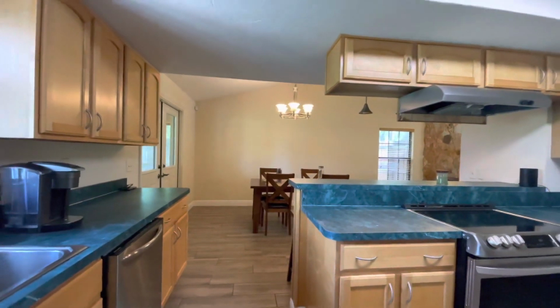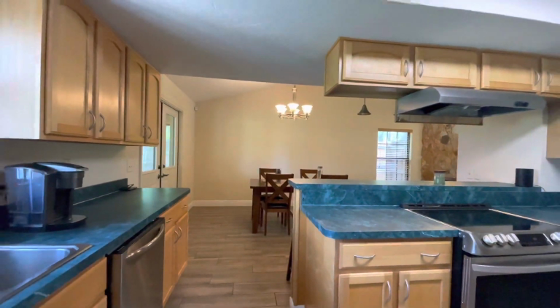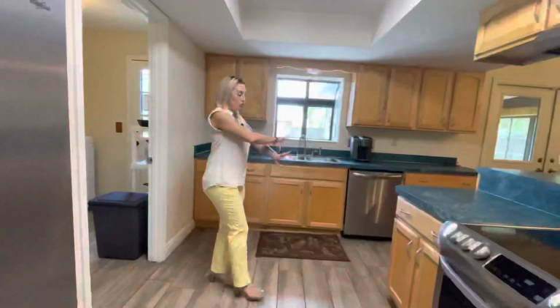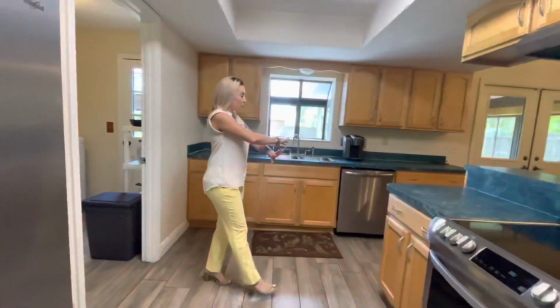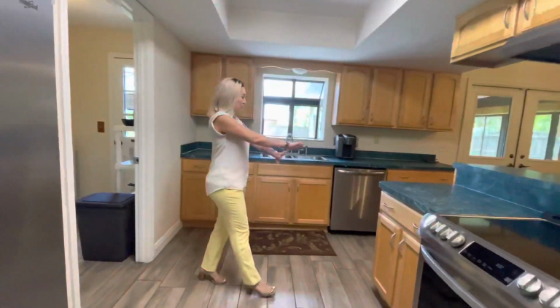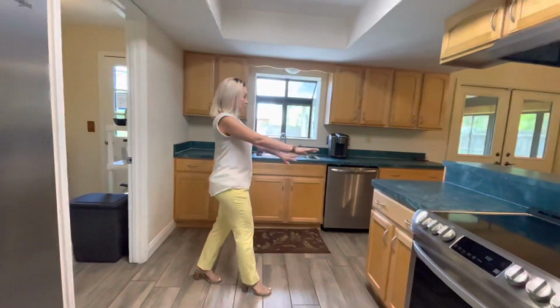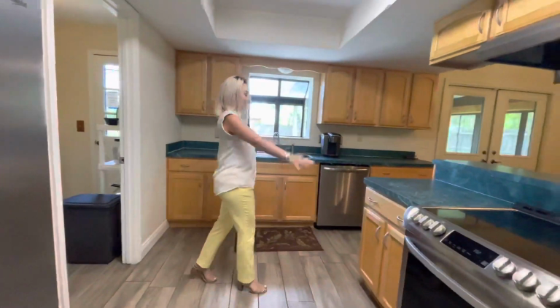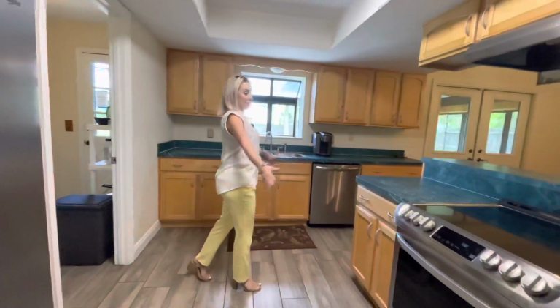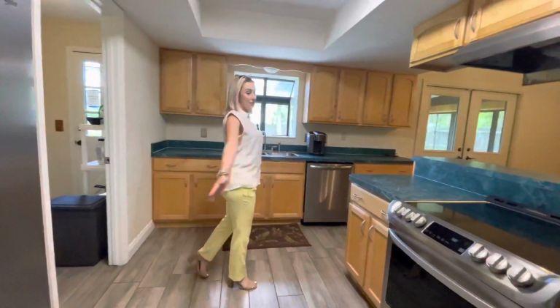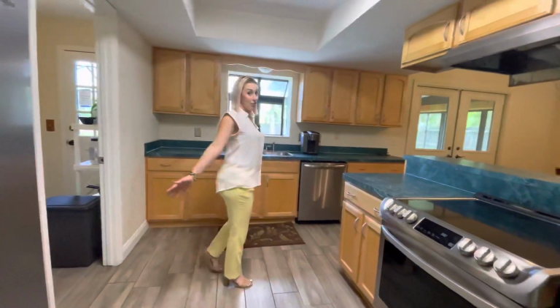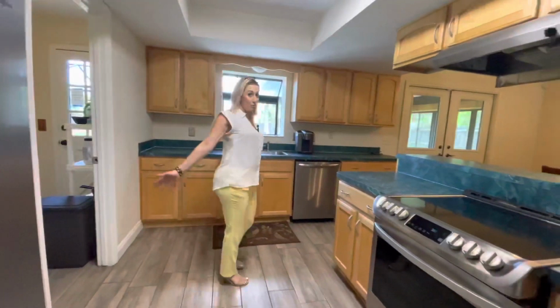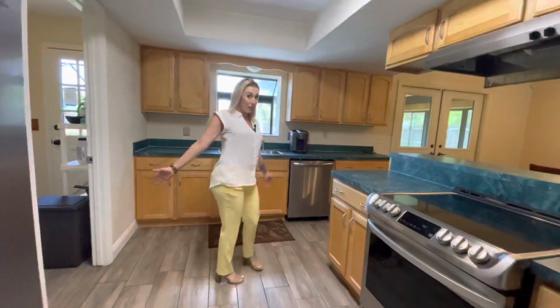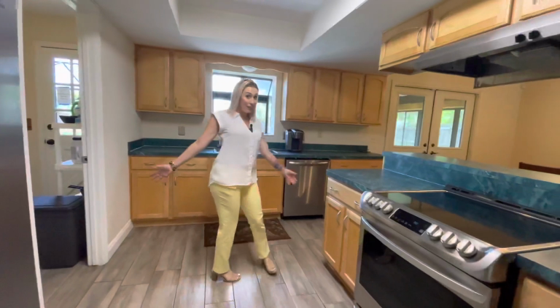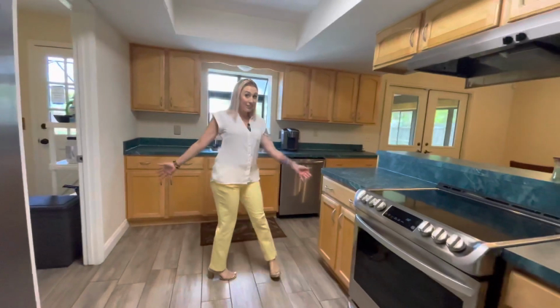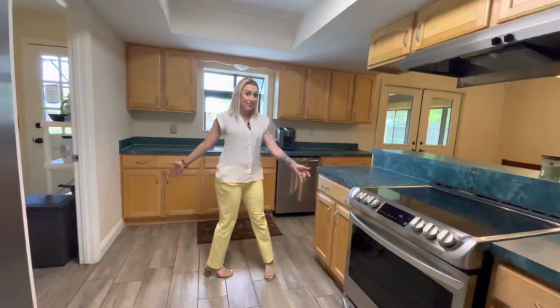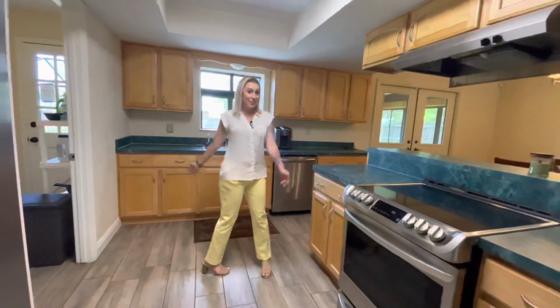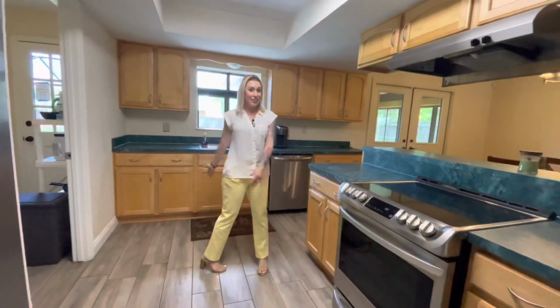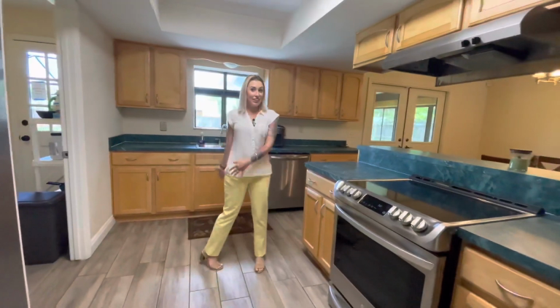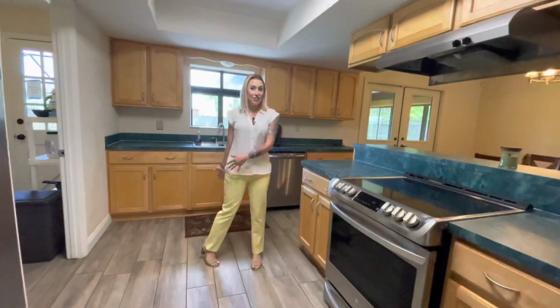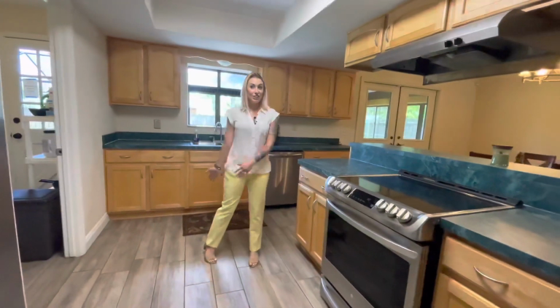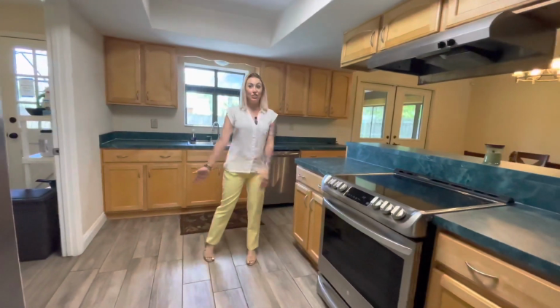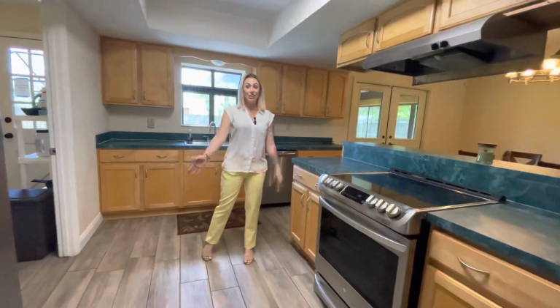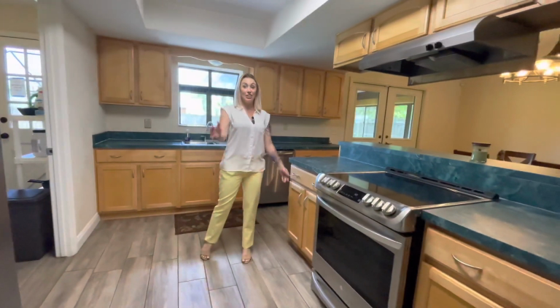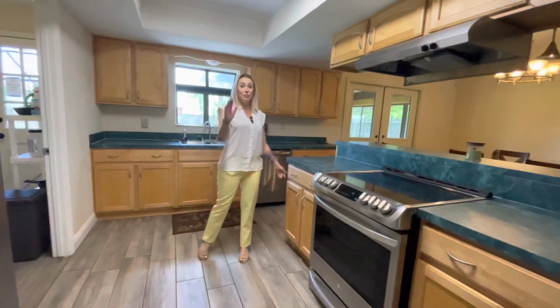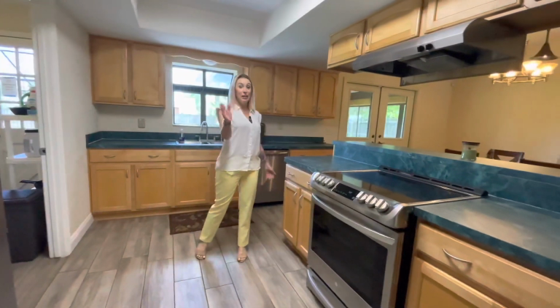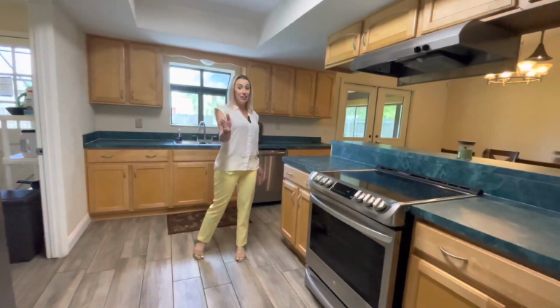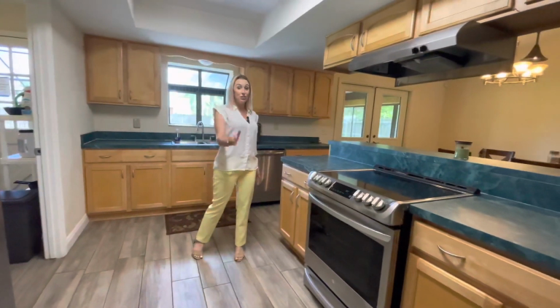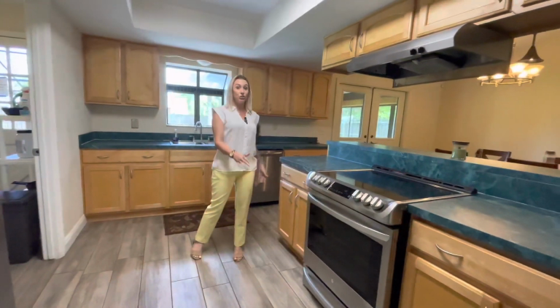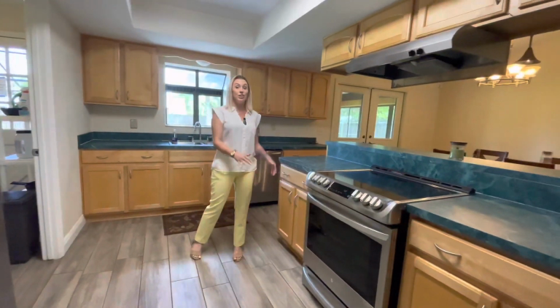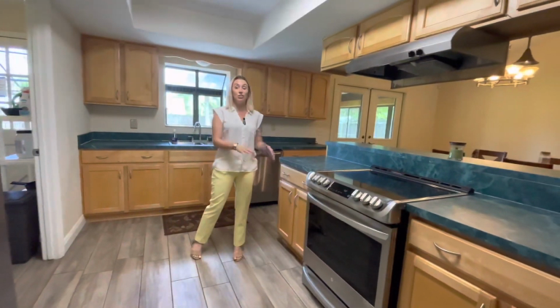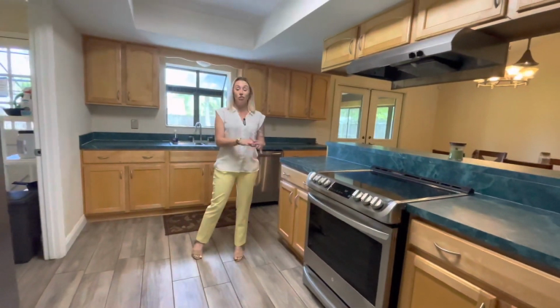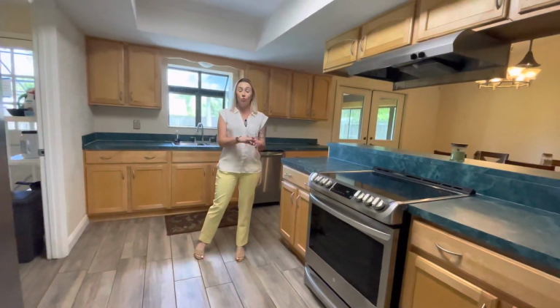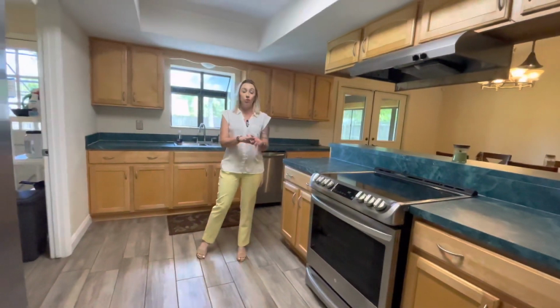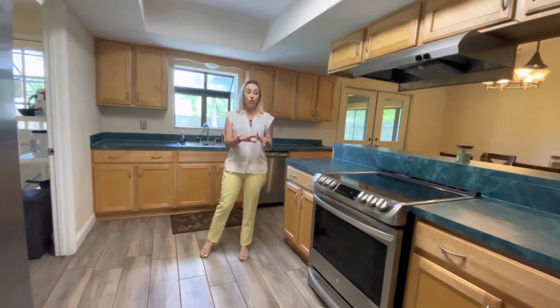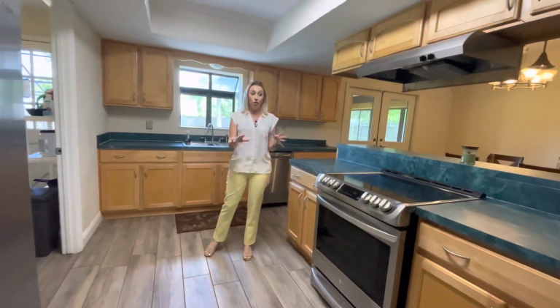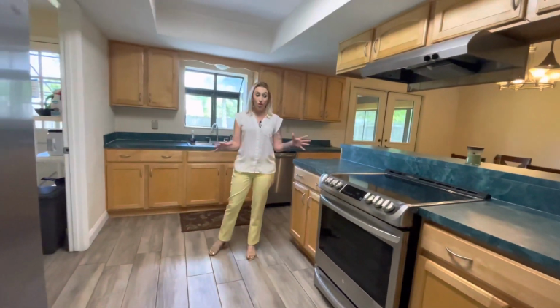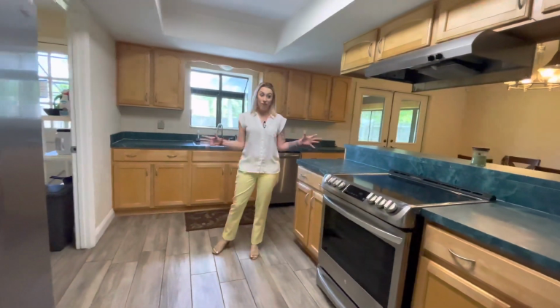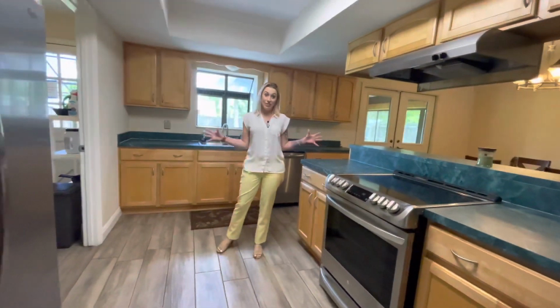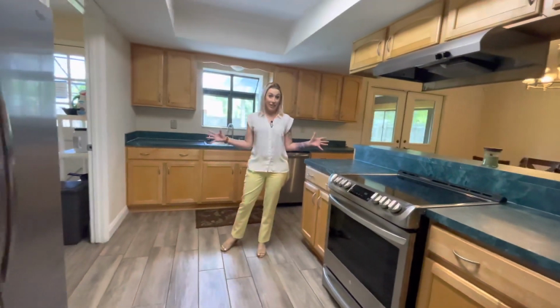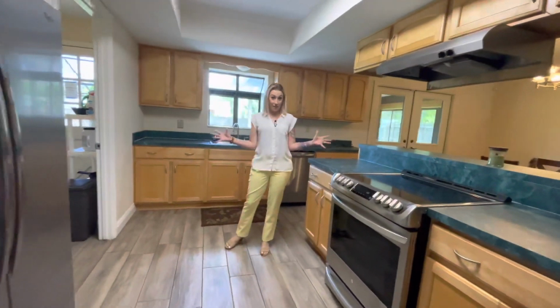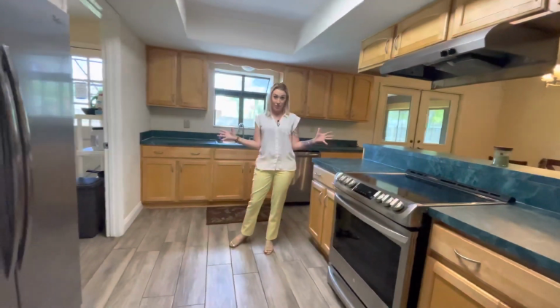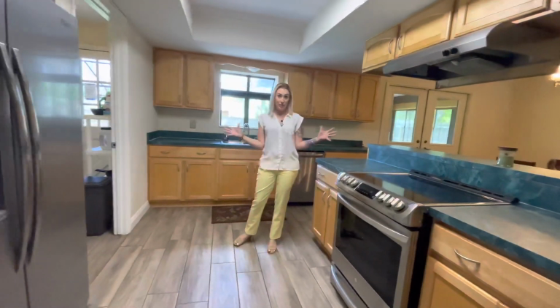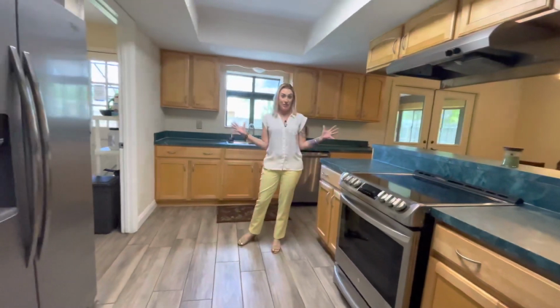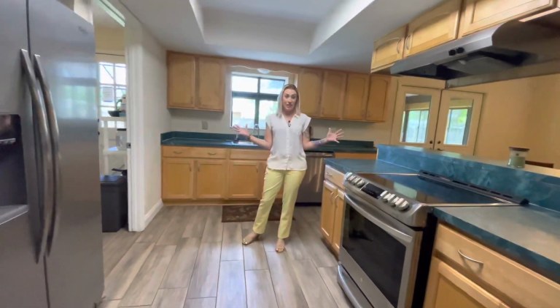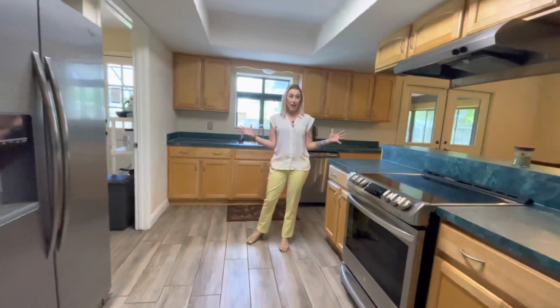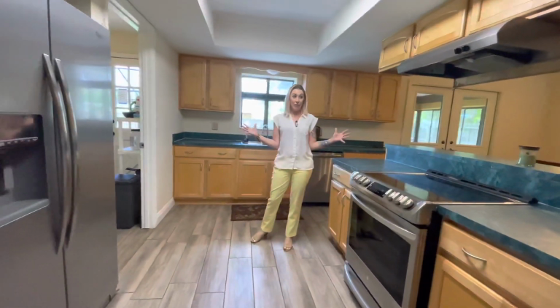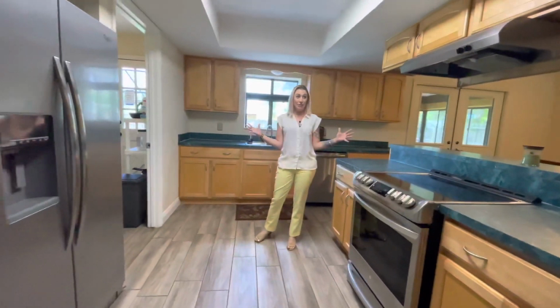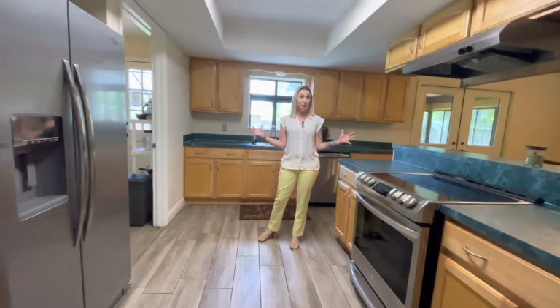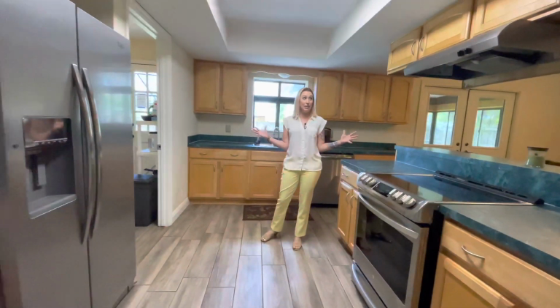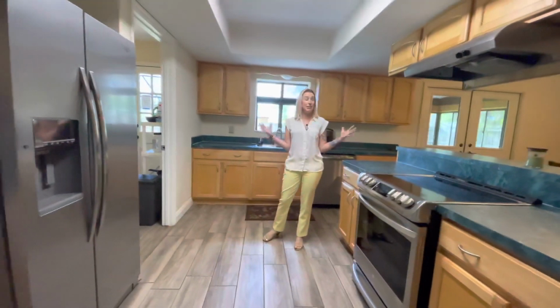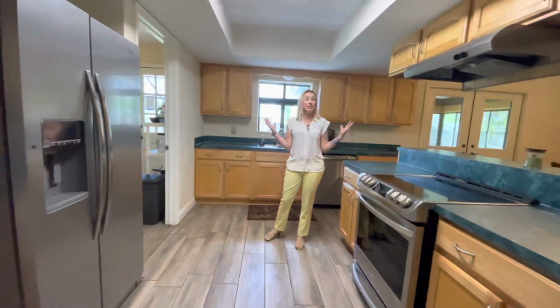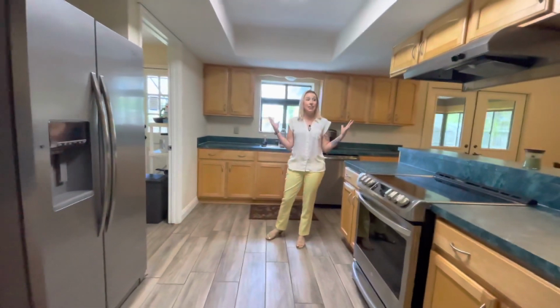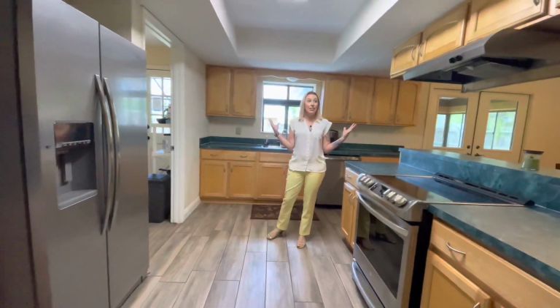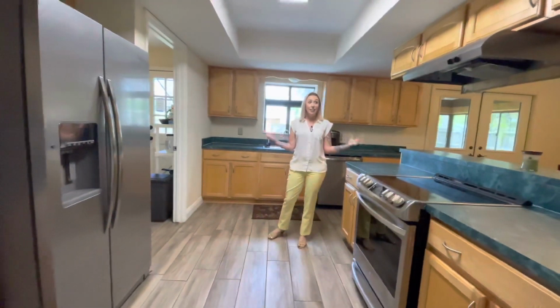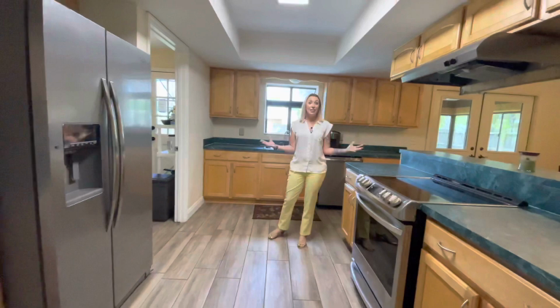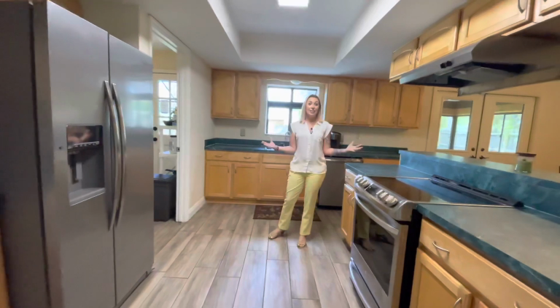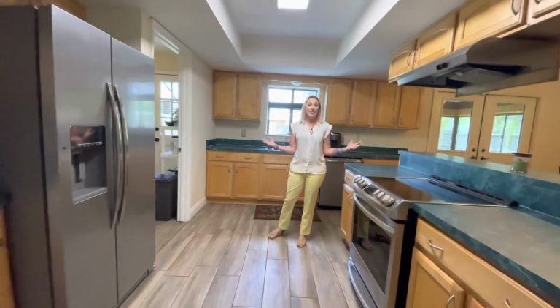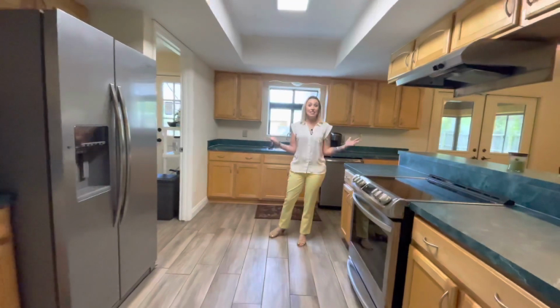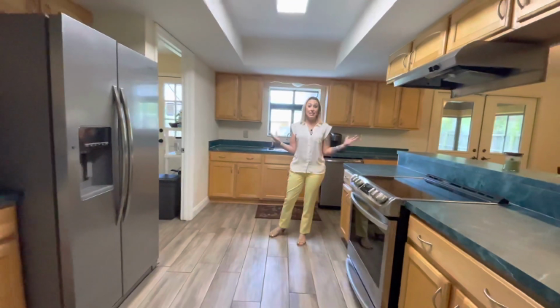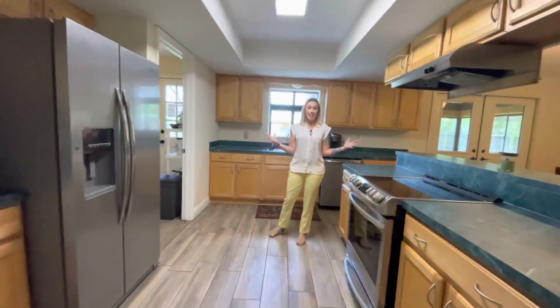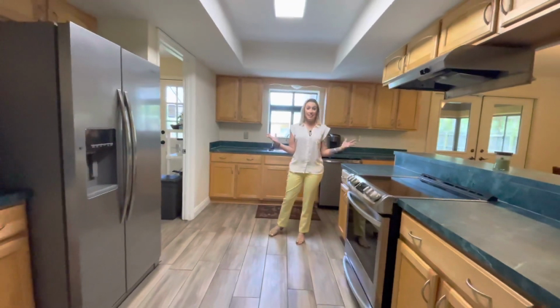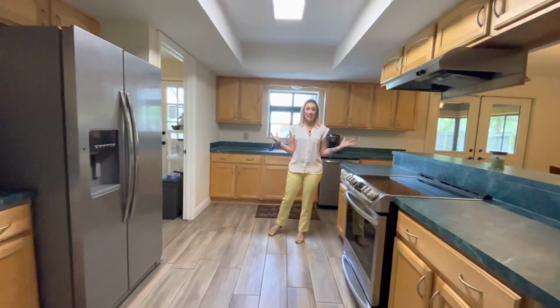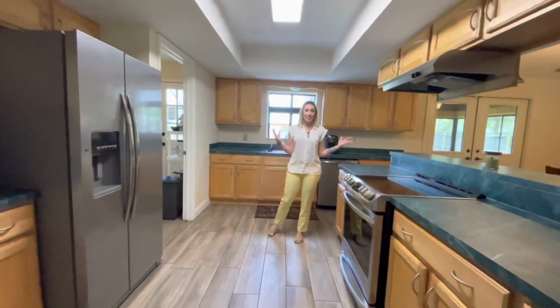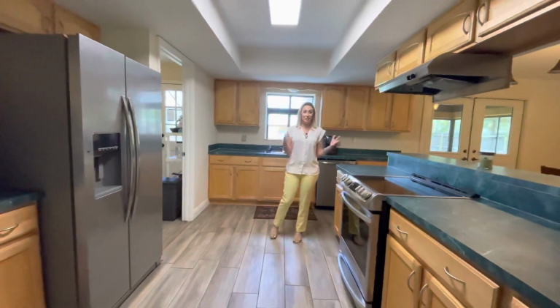Beautiful stainless steel appliances in the kitchen. You've got a pantry along with all of this counter space and cabinet space. This is a nice kitchen.